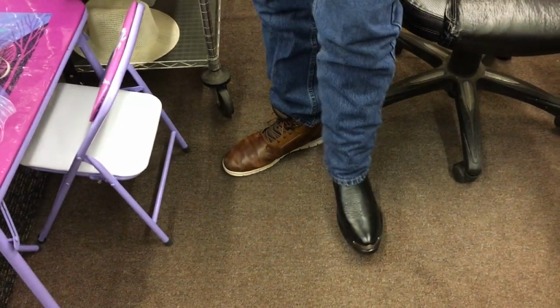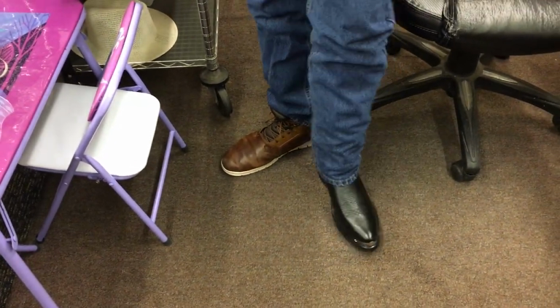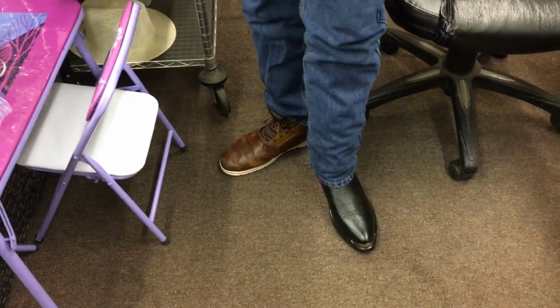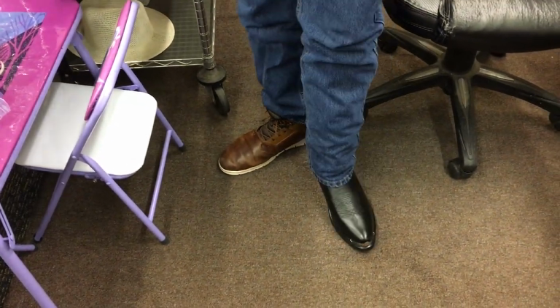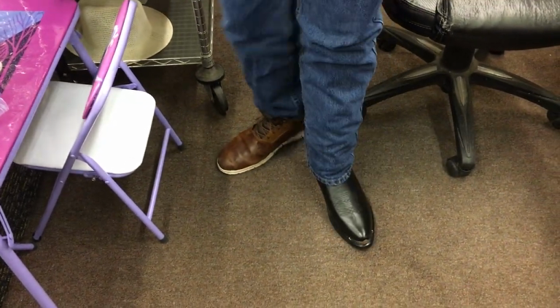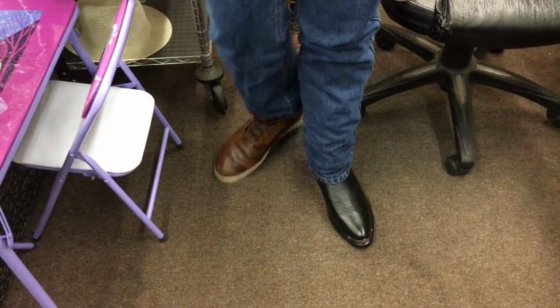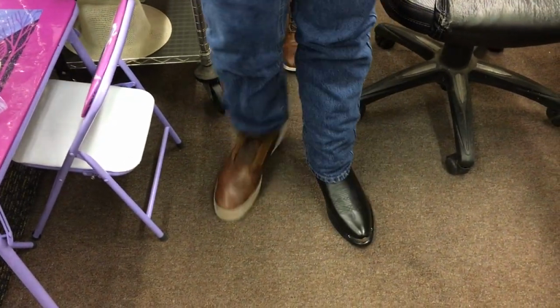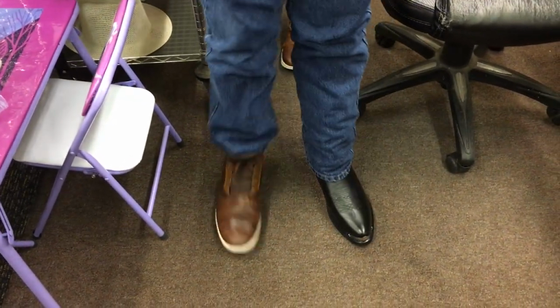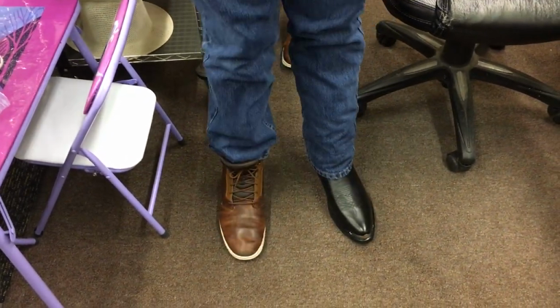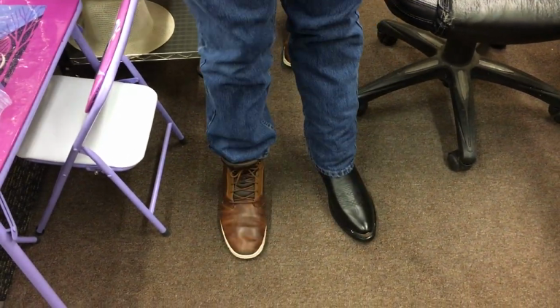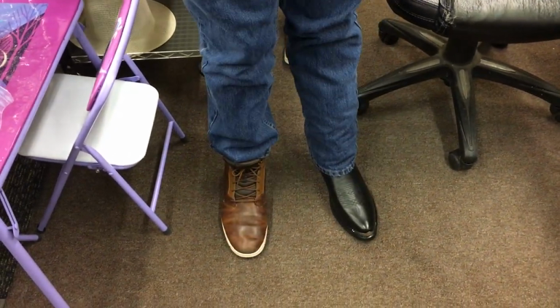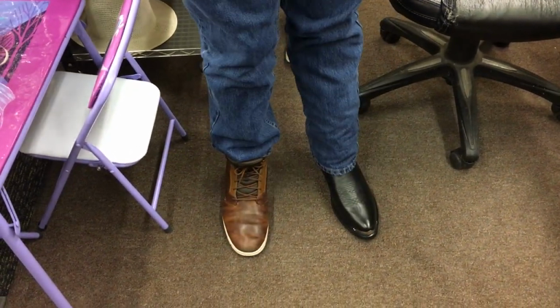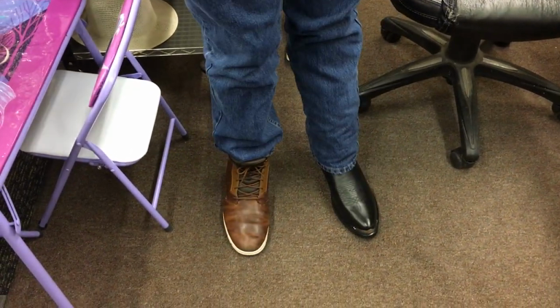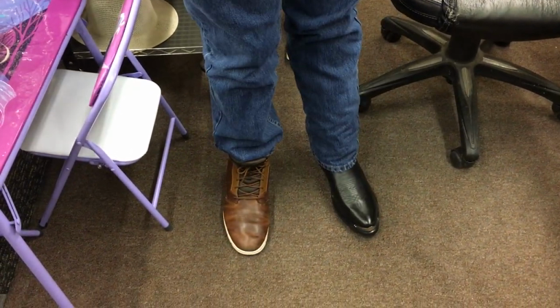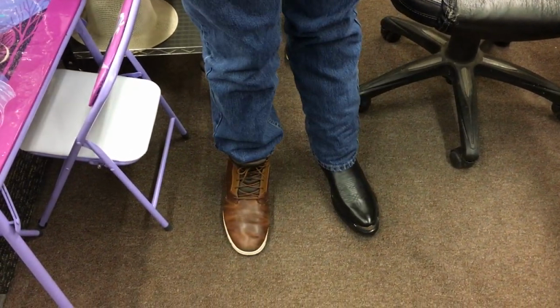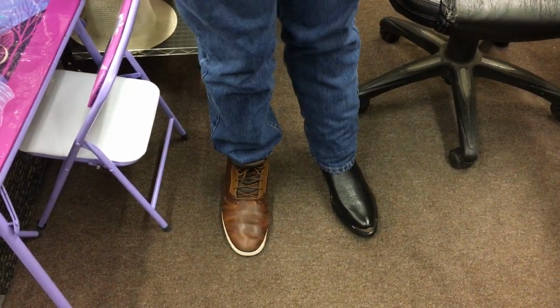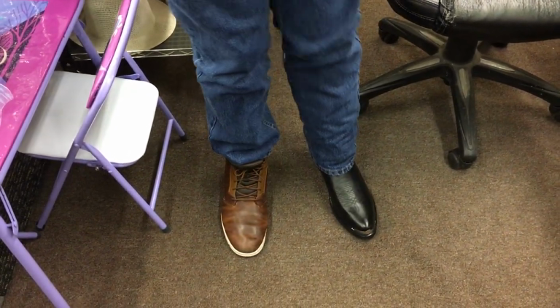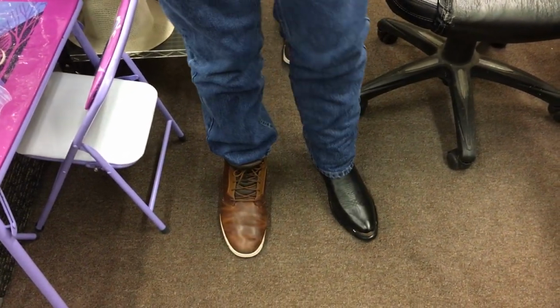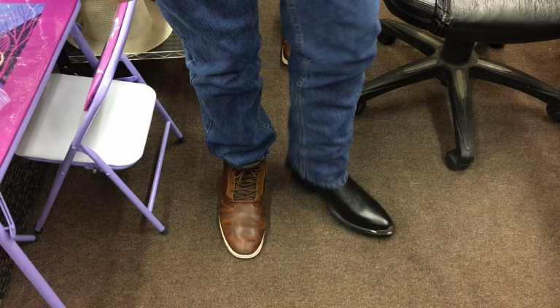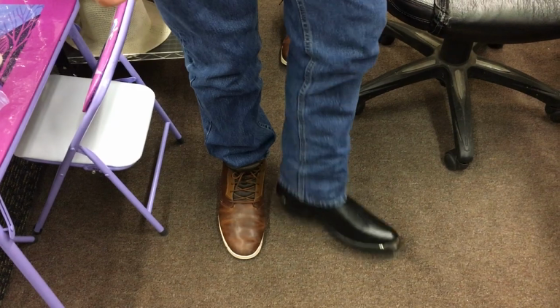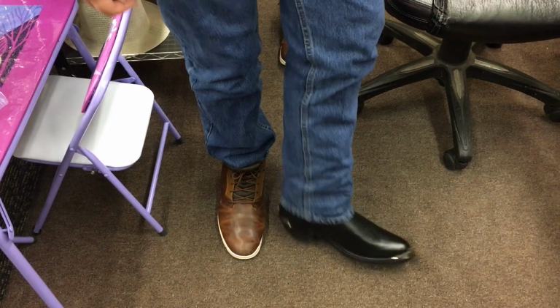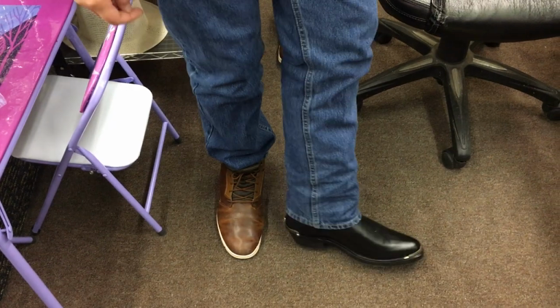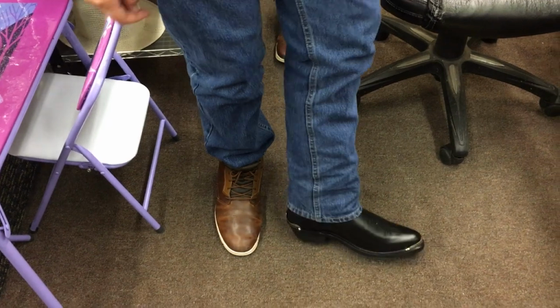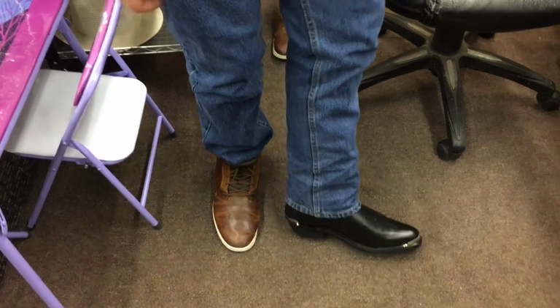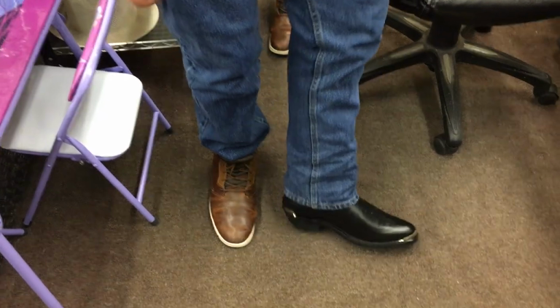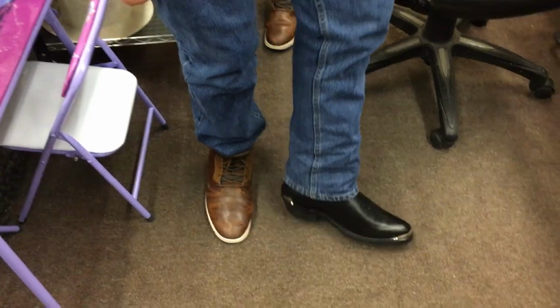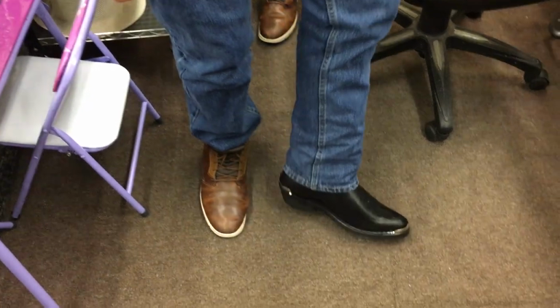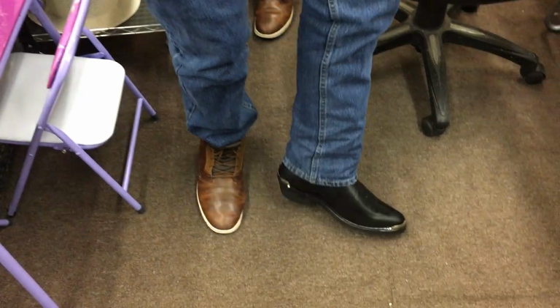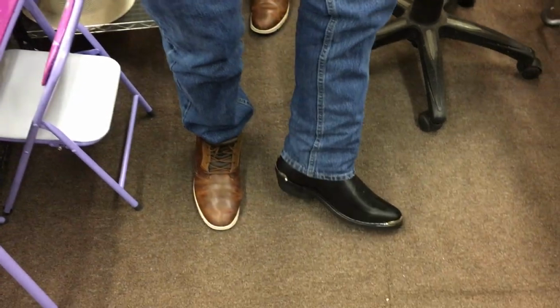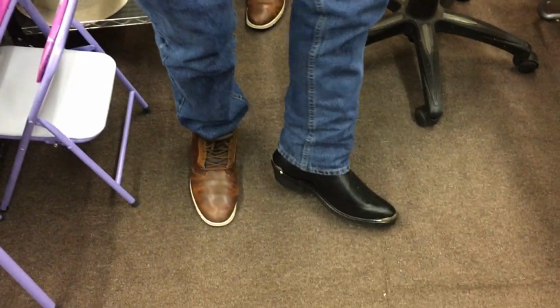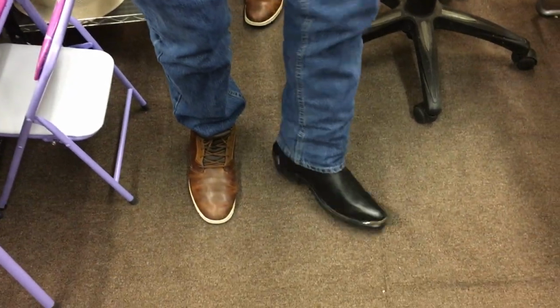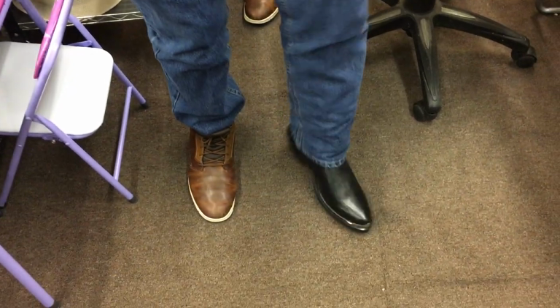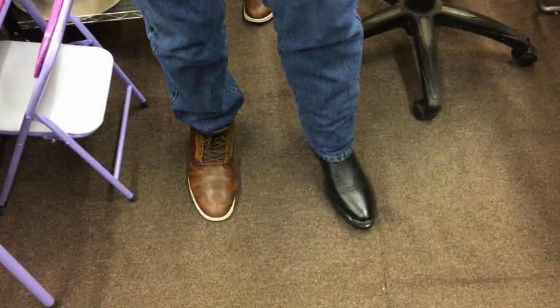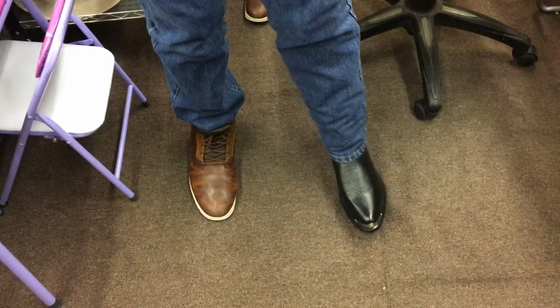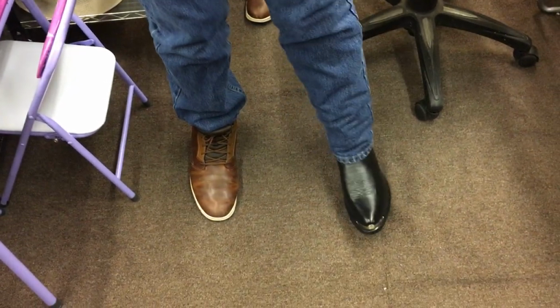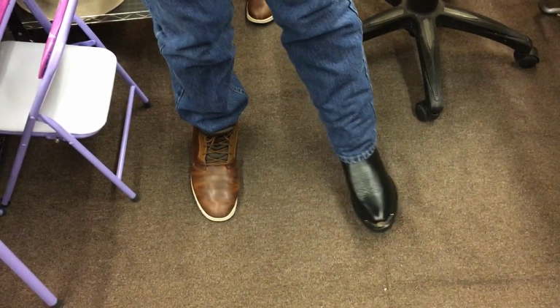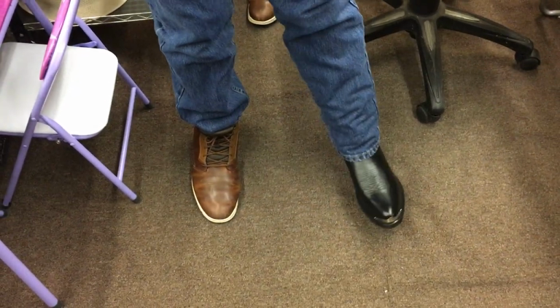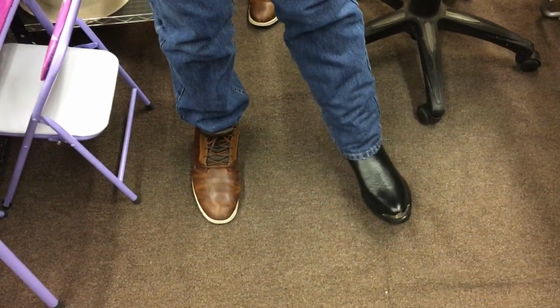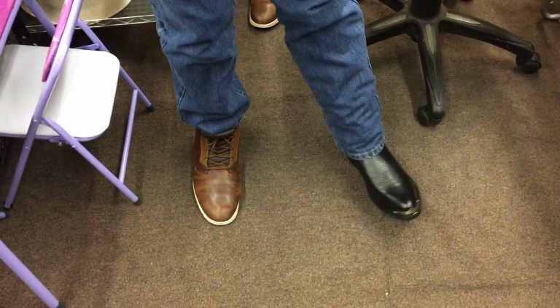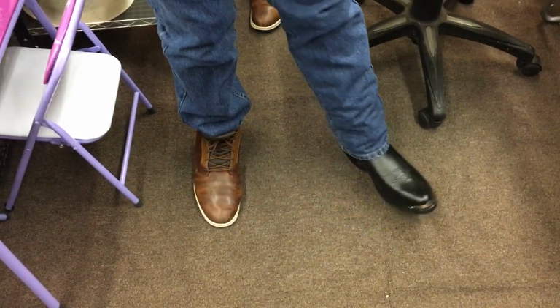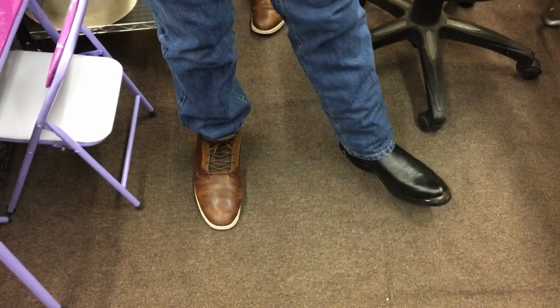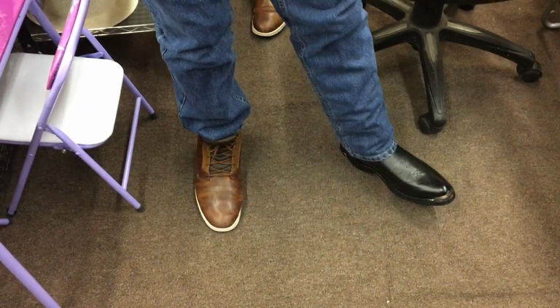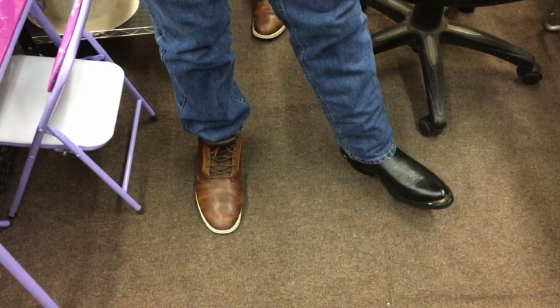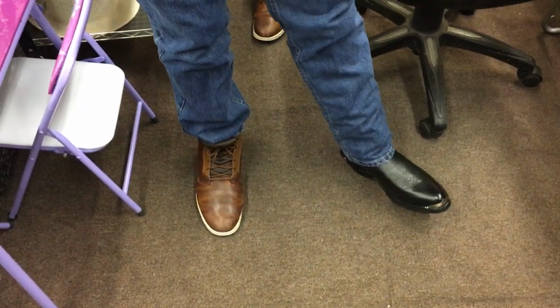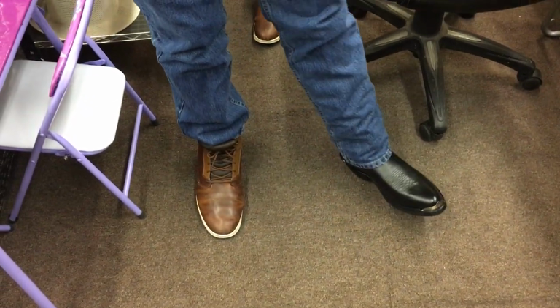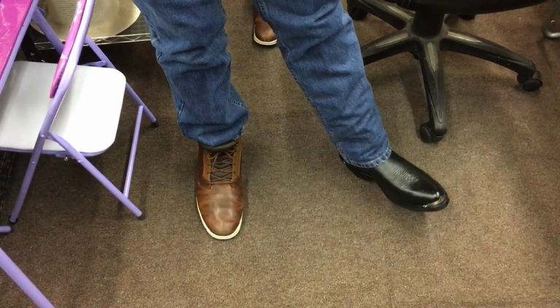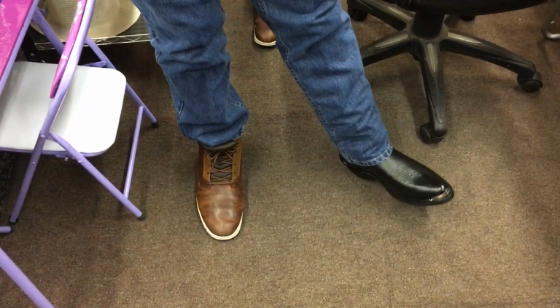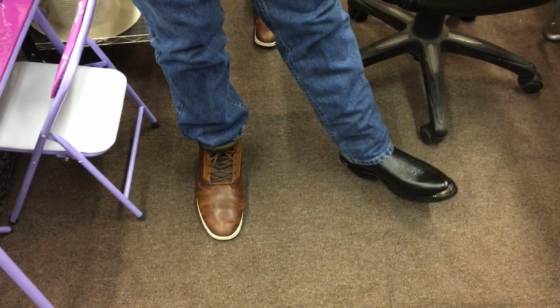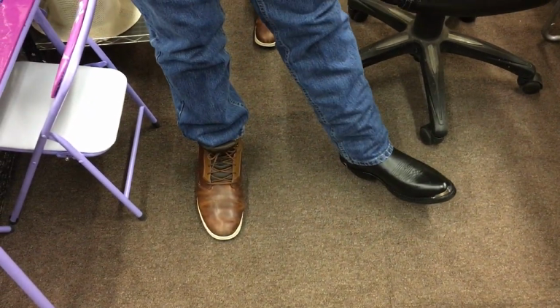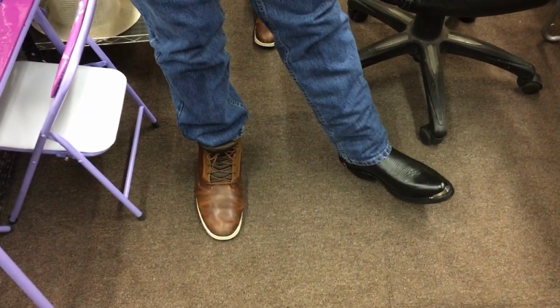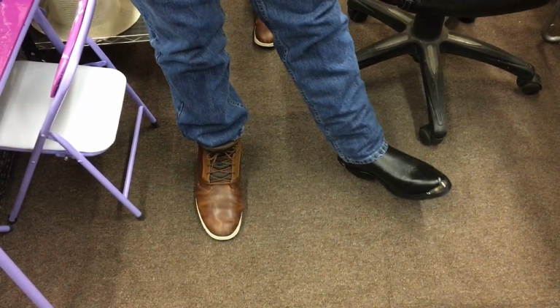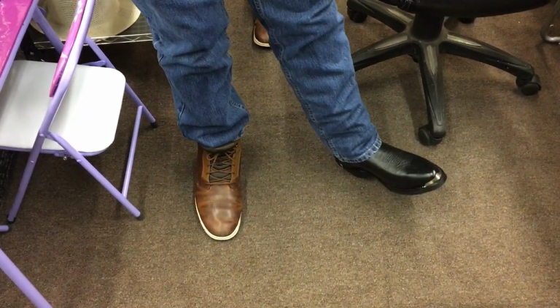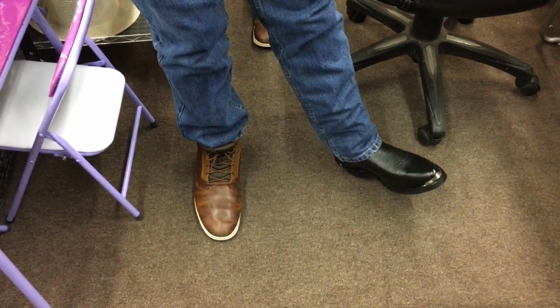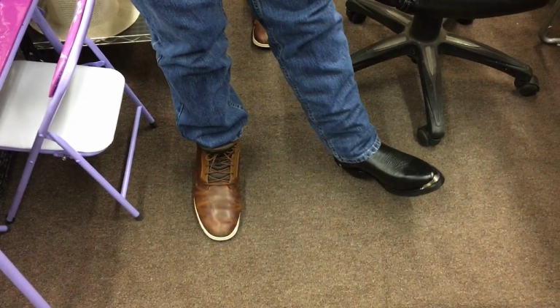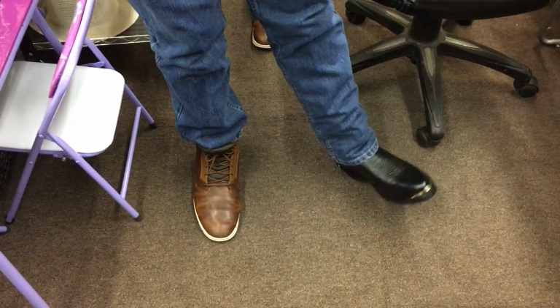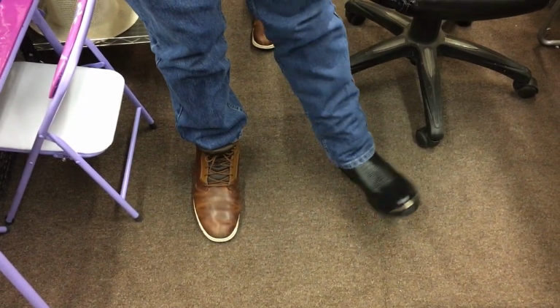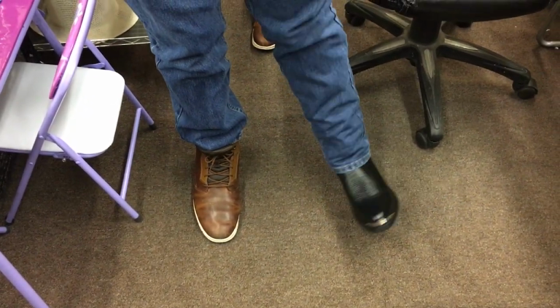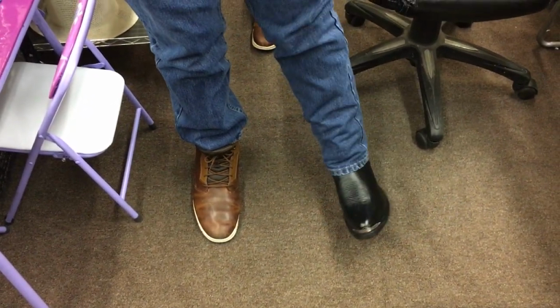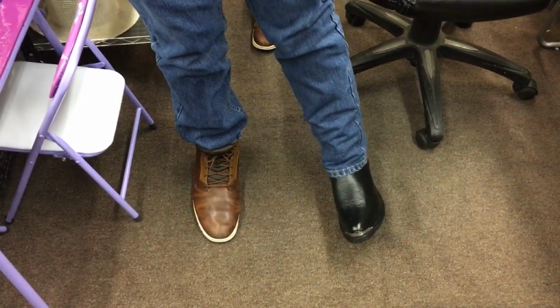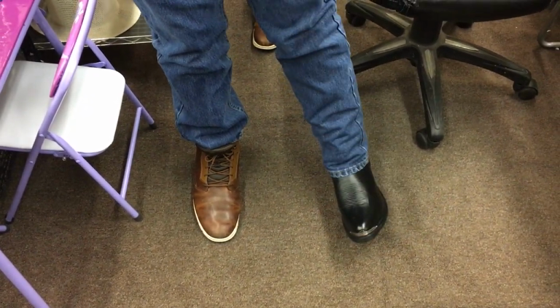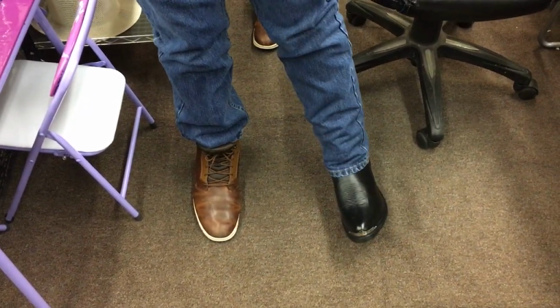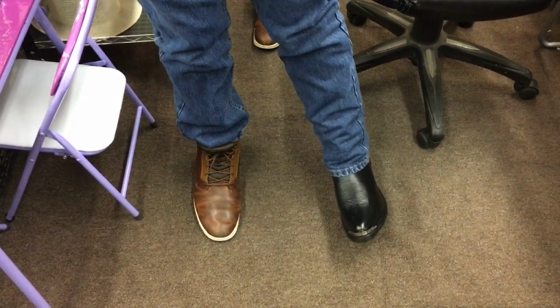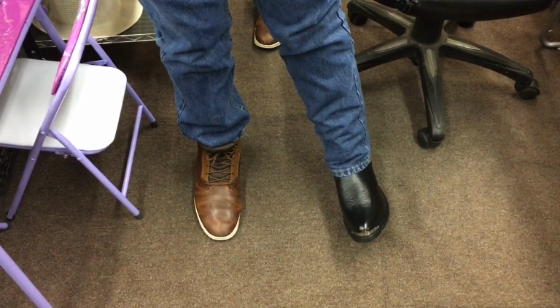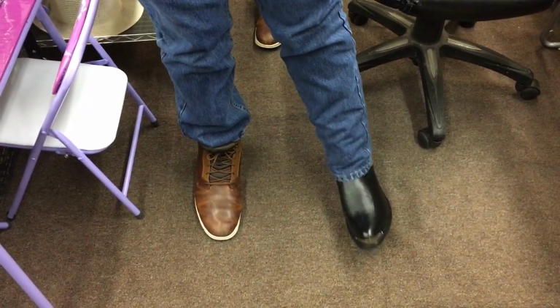Hi there. Can you help? Just holler. Do they fit good? Yeah. Do you like them? Yeah.